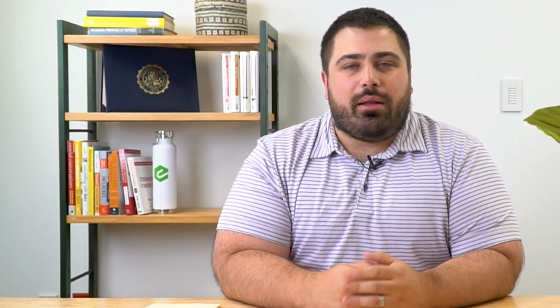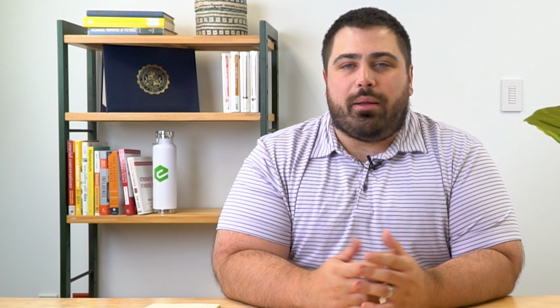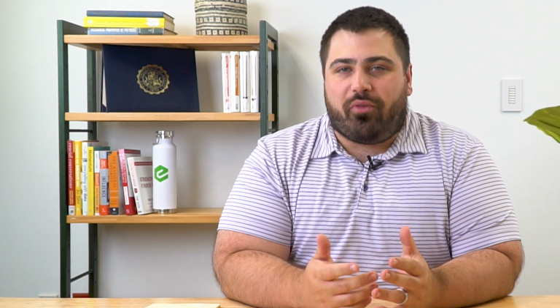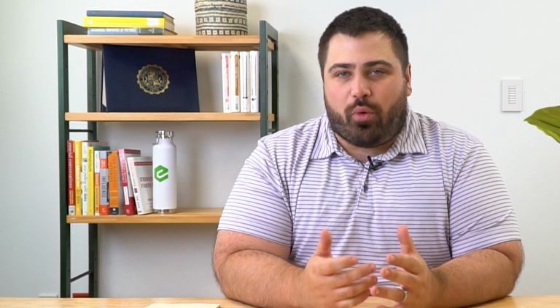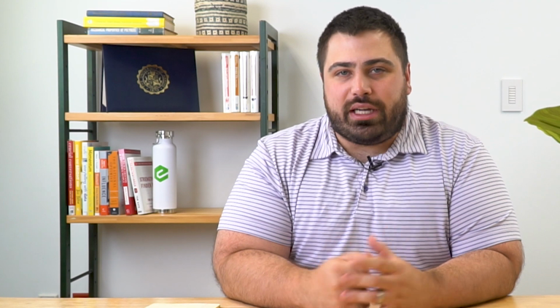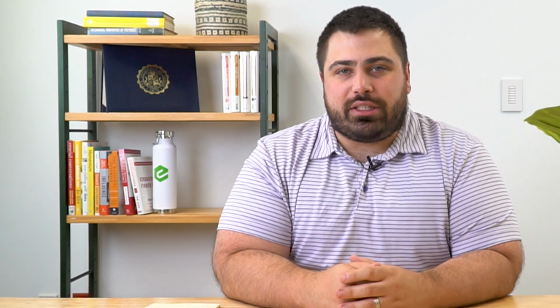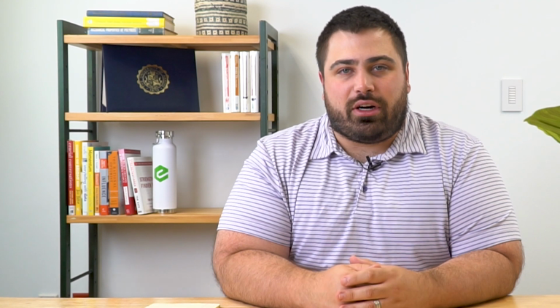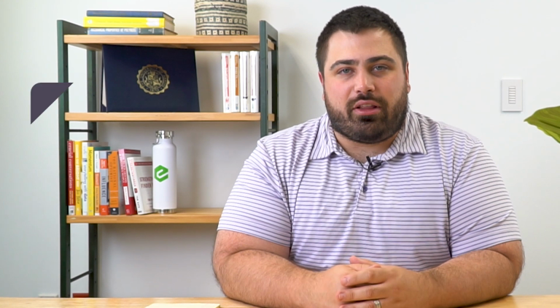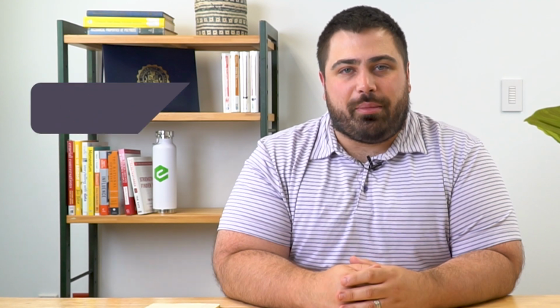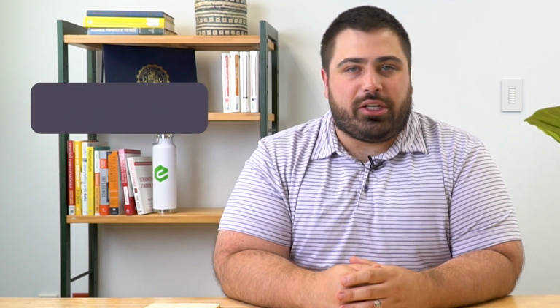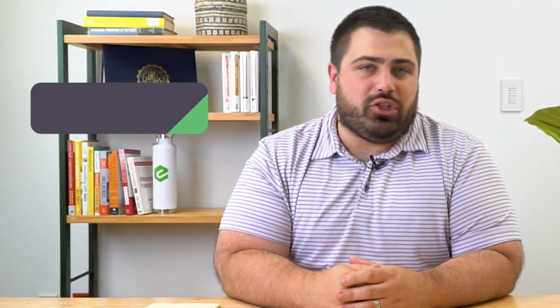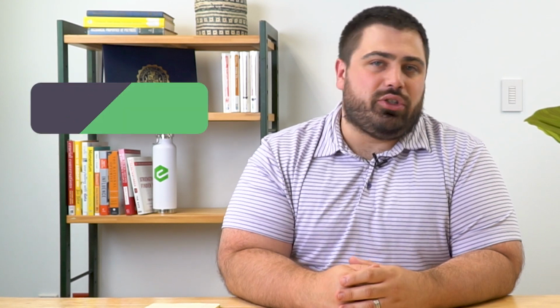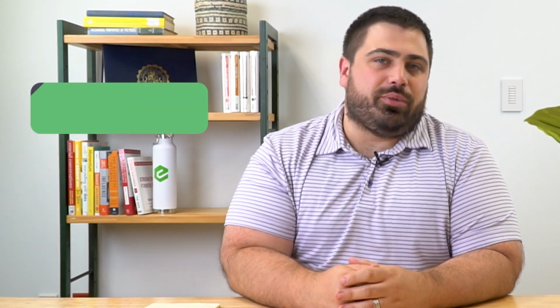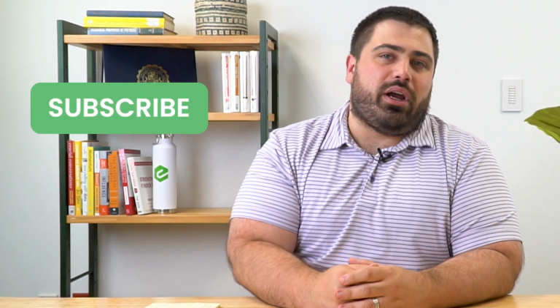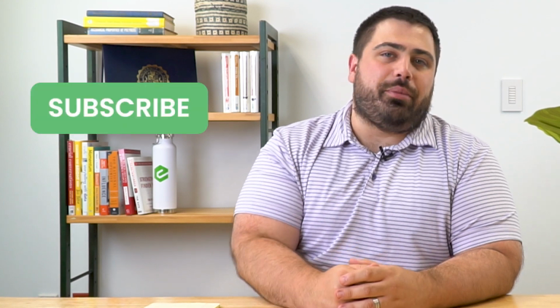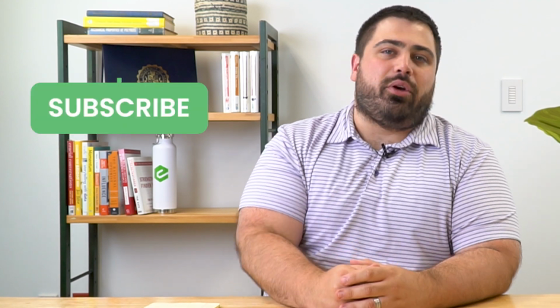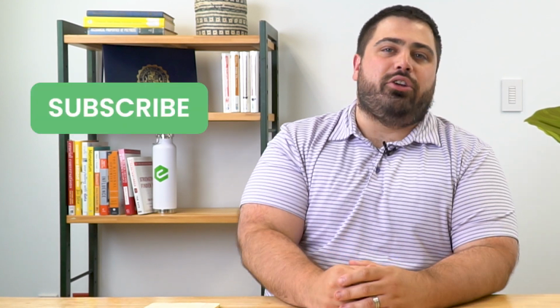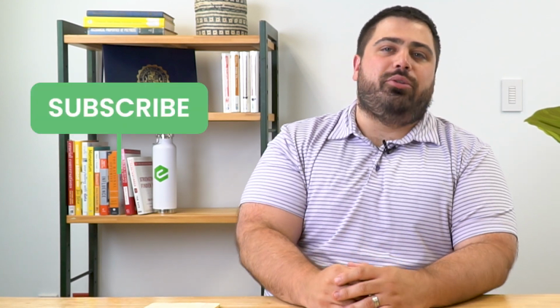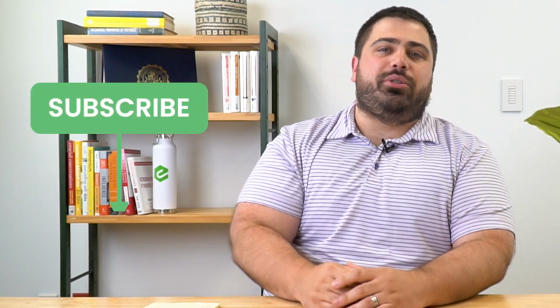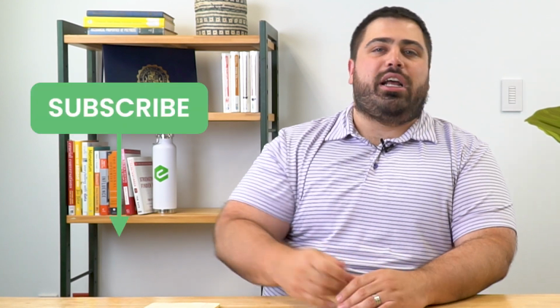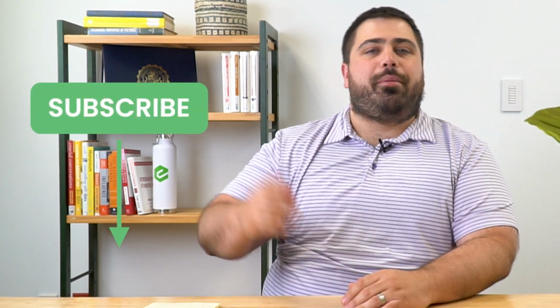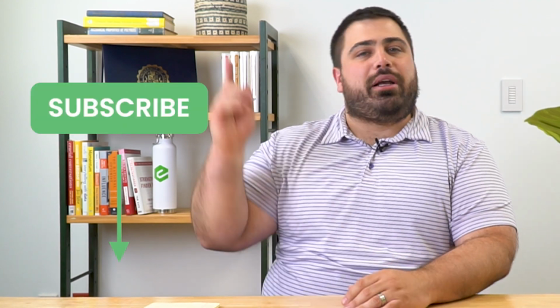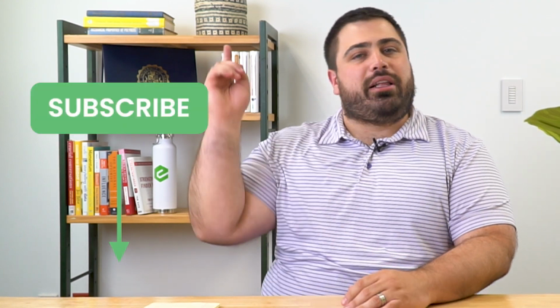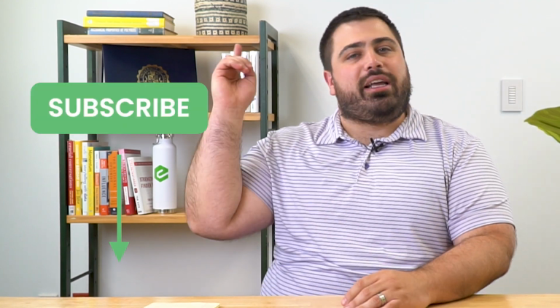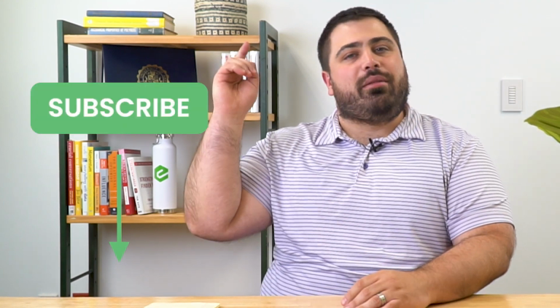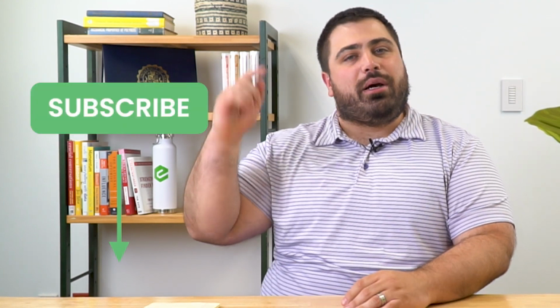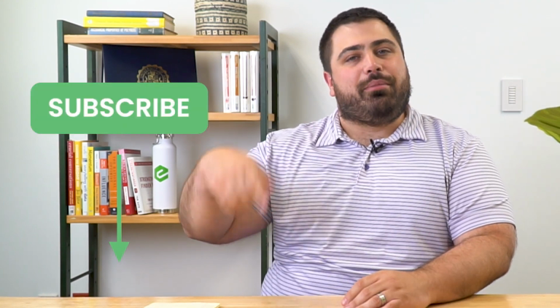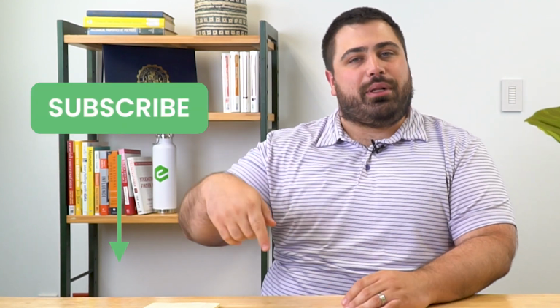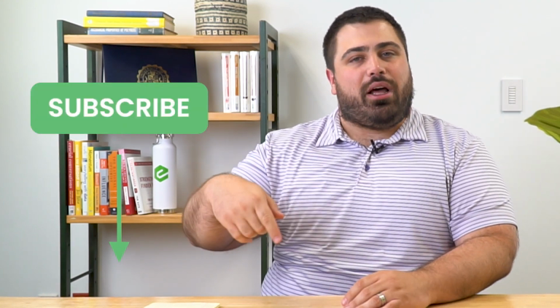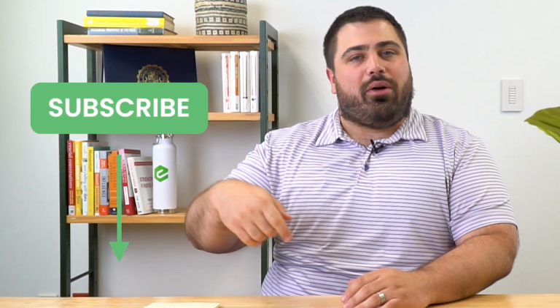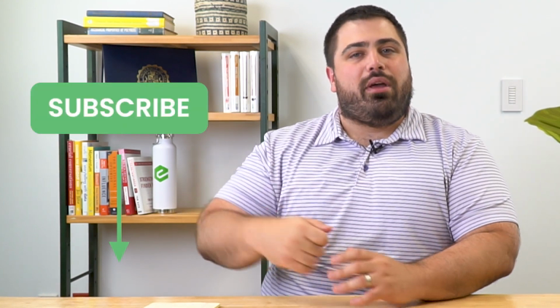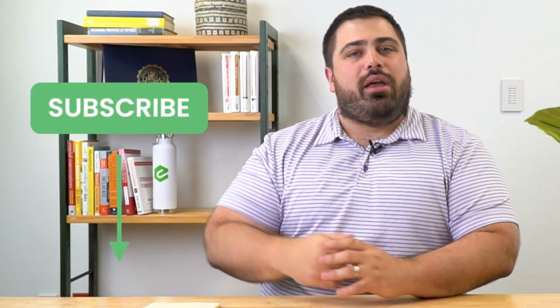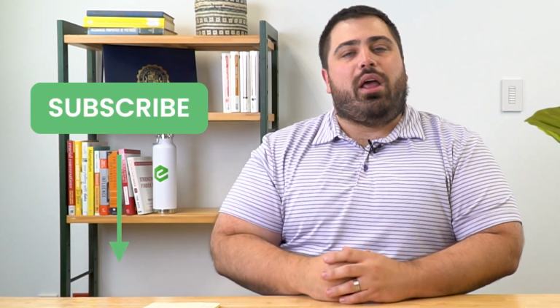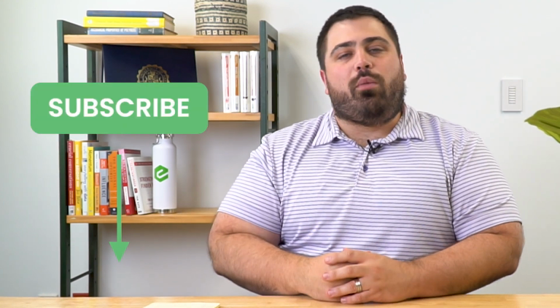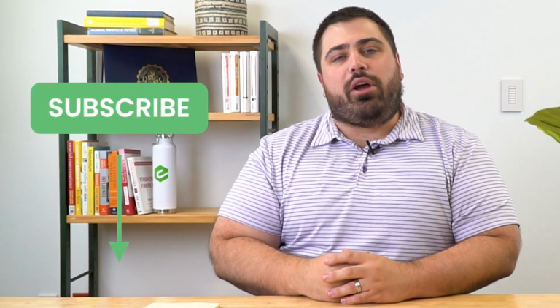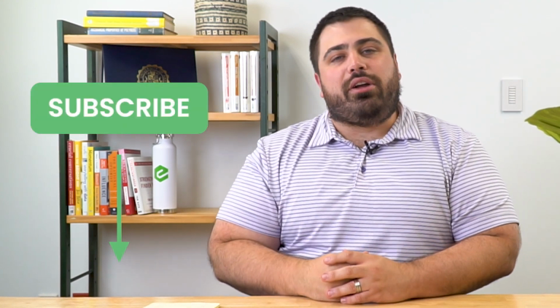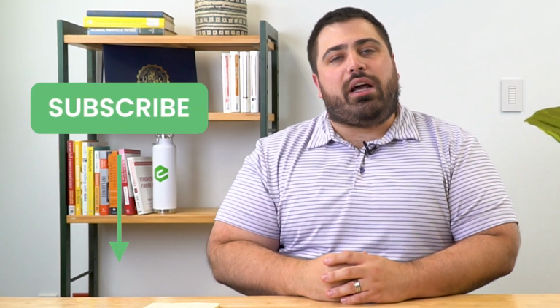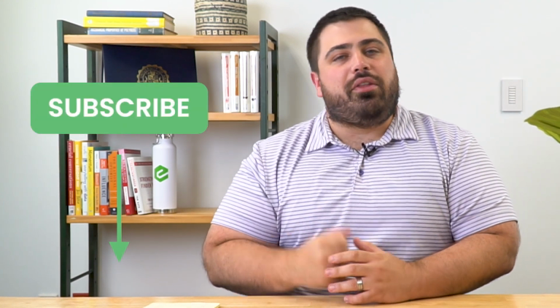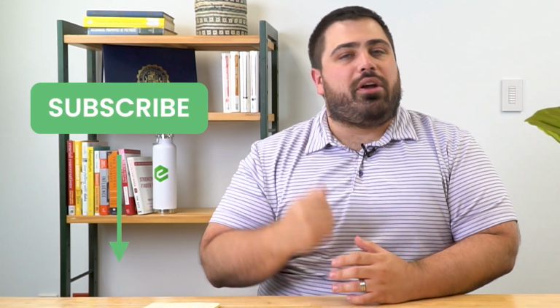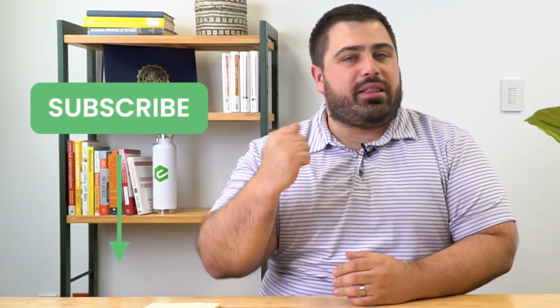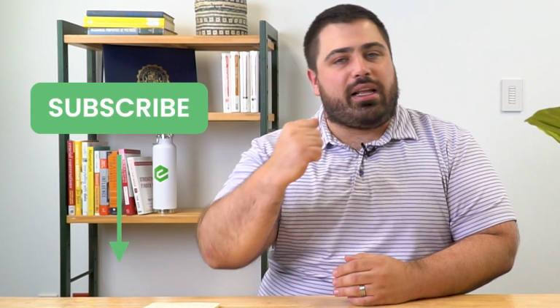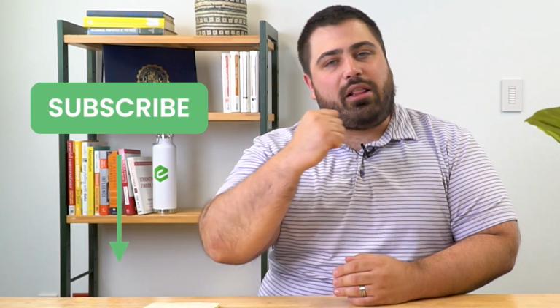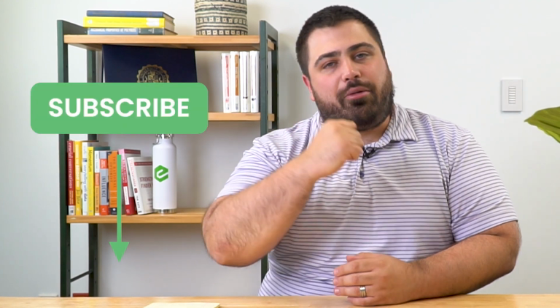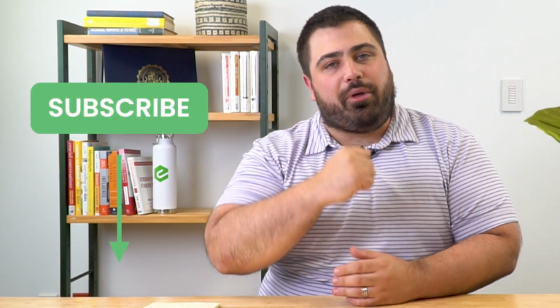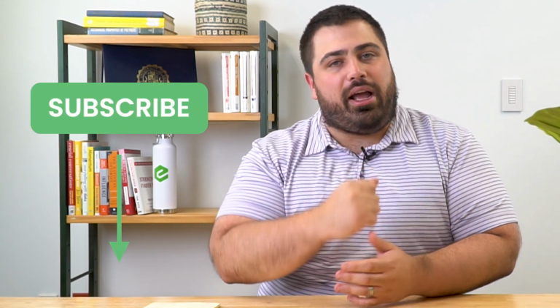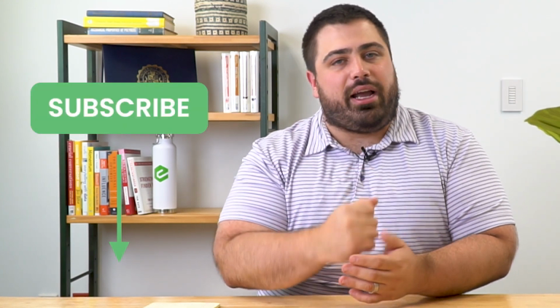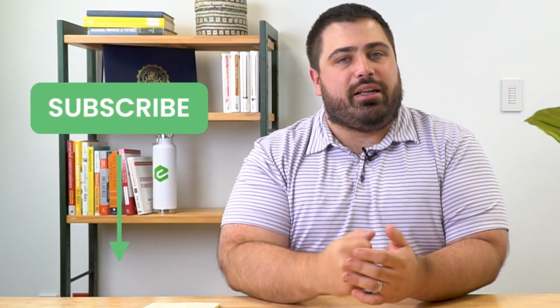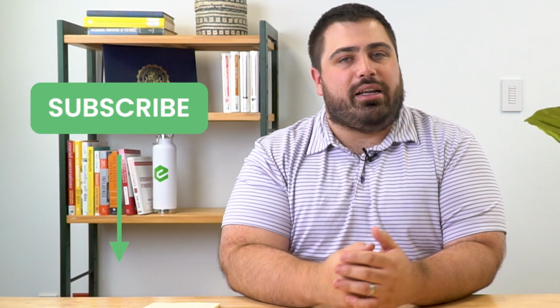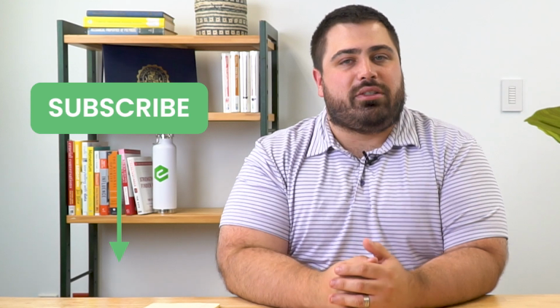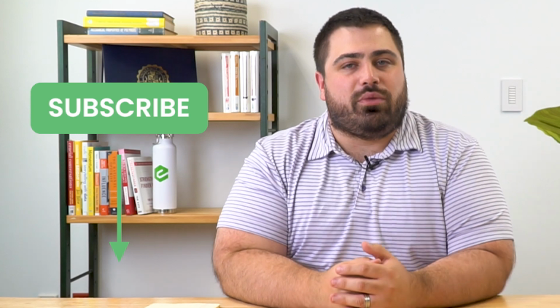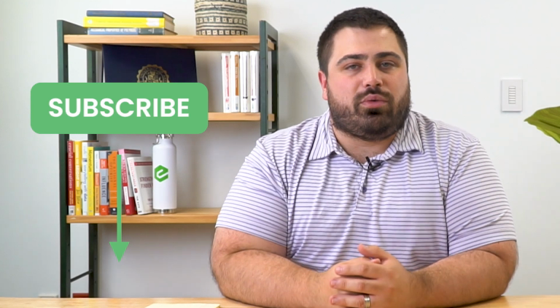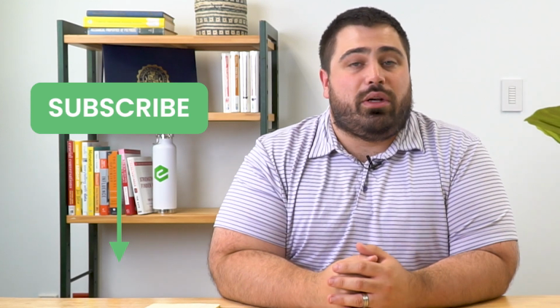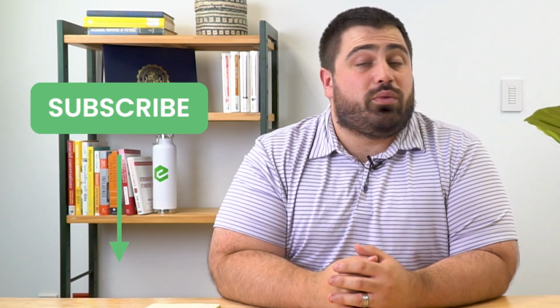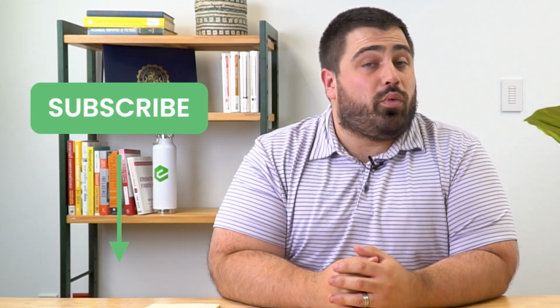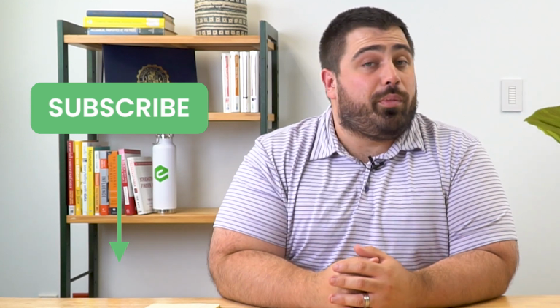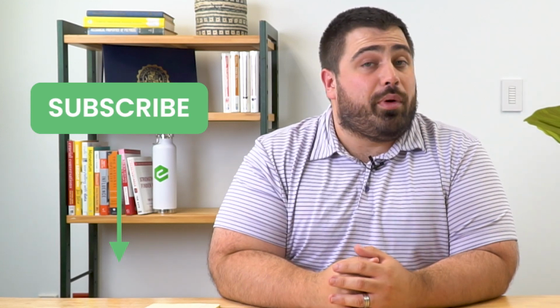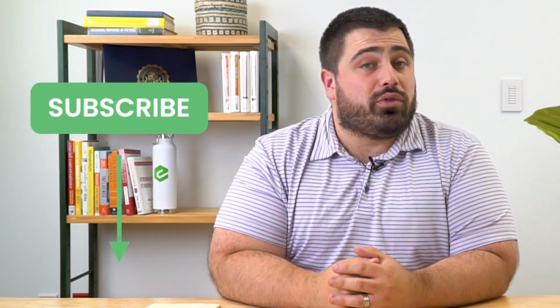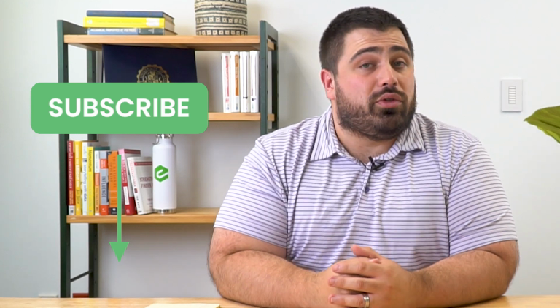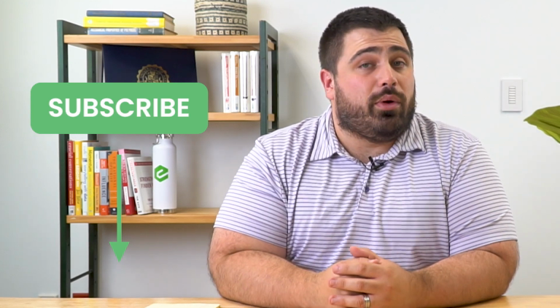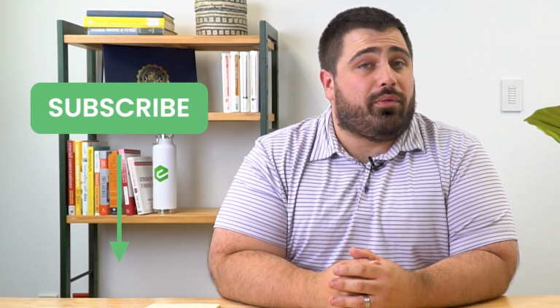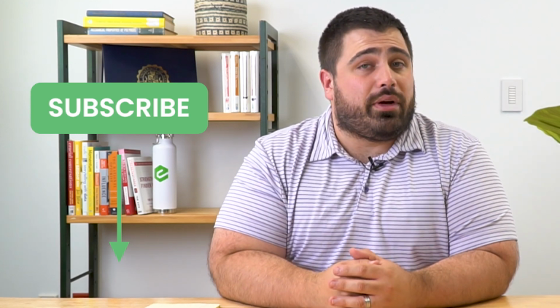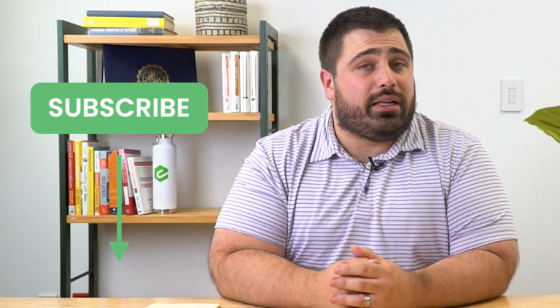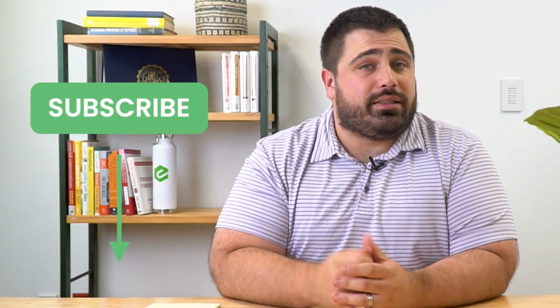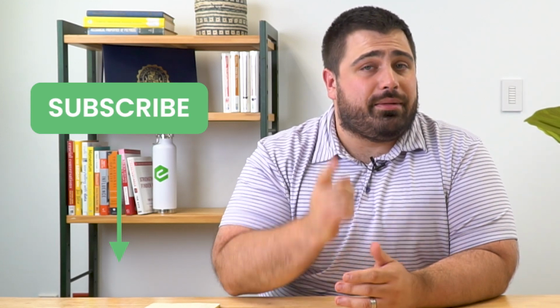Now before we get started, make sure you subscribe to our YouTube channel by clicking the button below, and hit that alert bell icon next to it as well so you're notified when we post new helpful content.